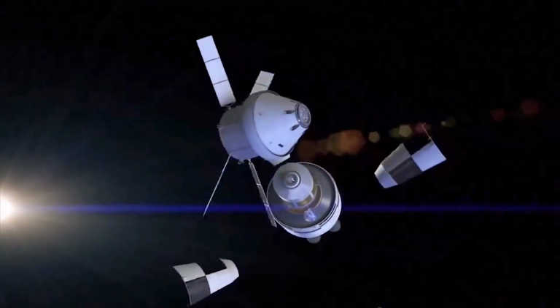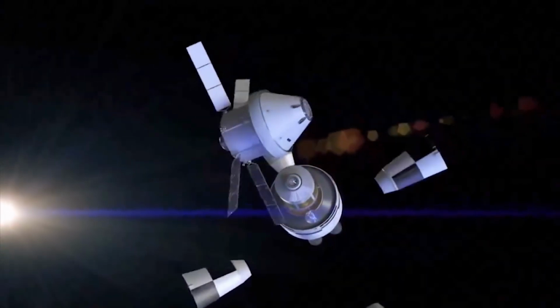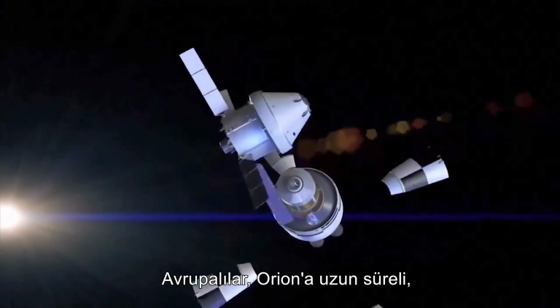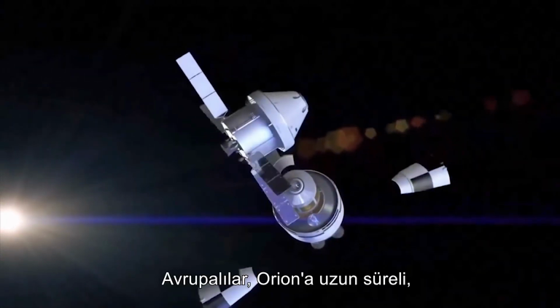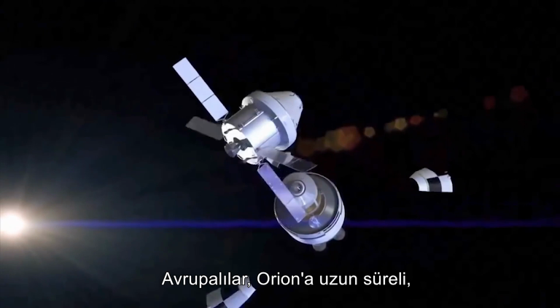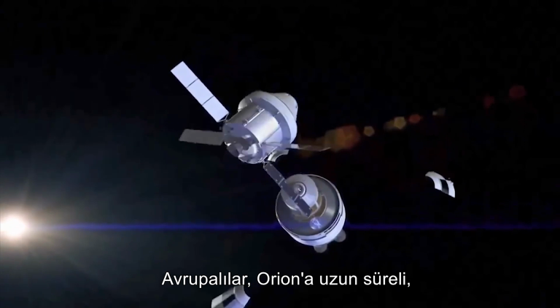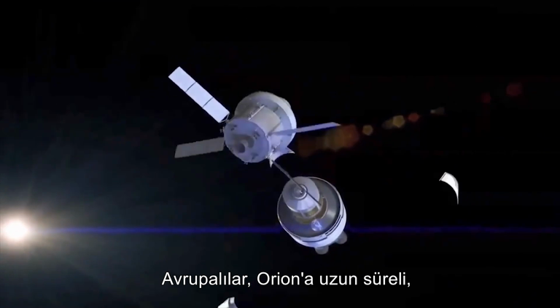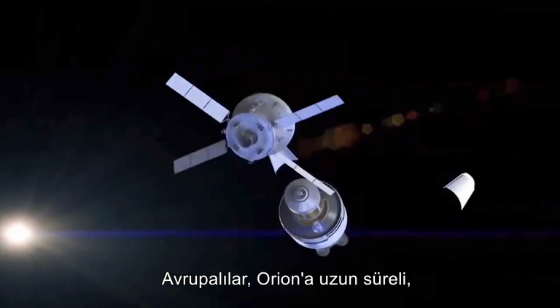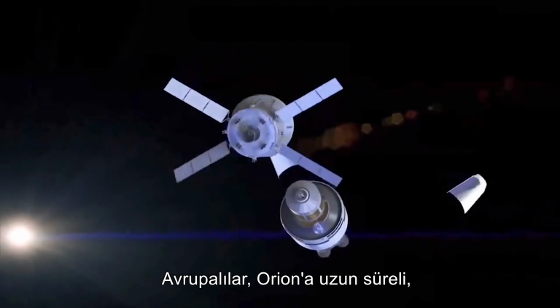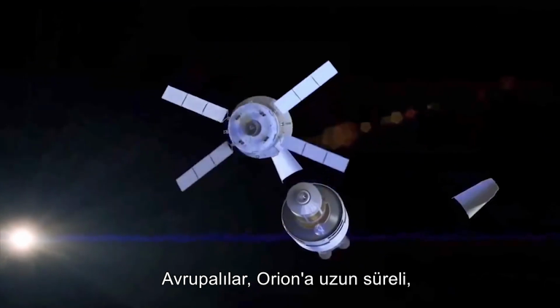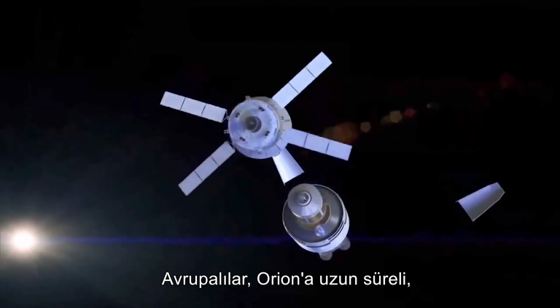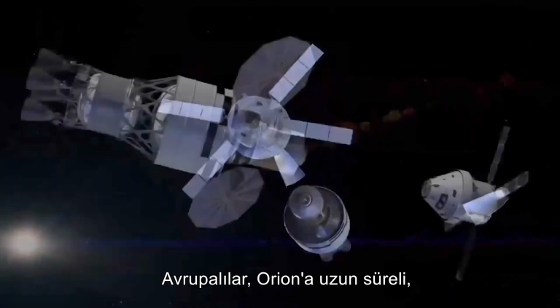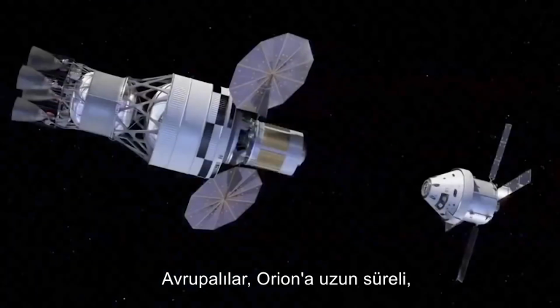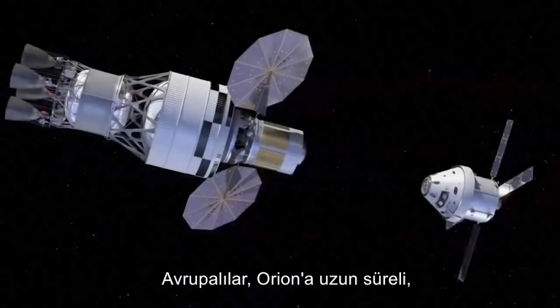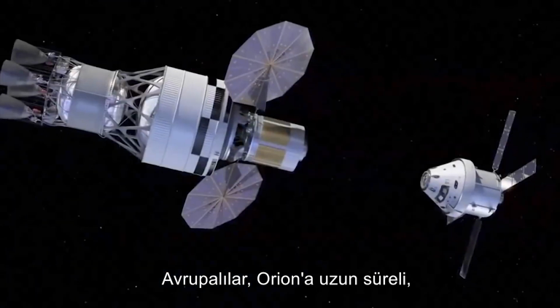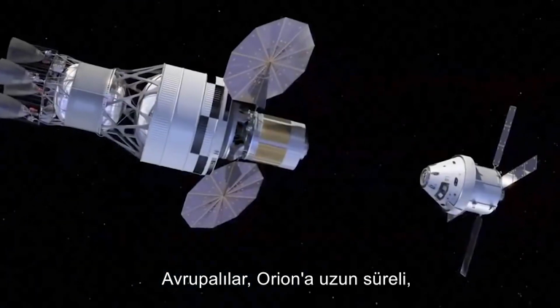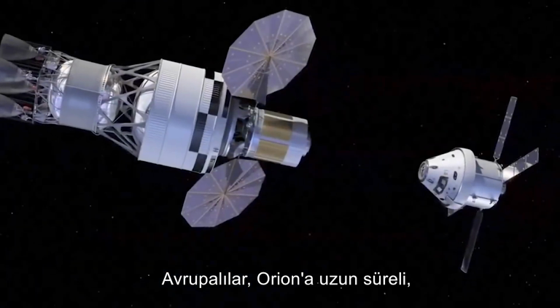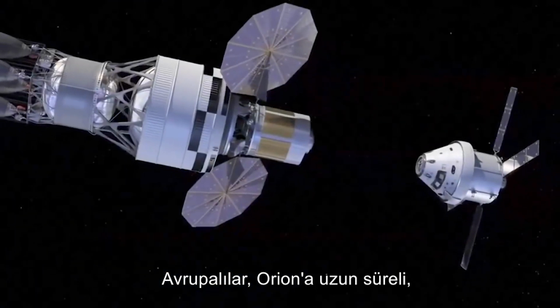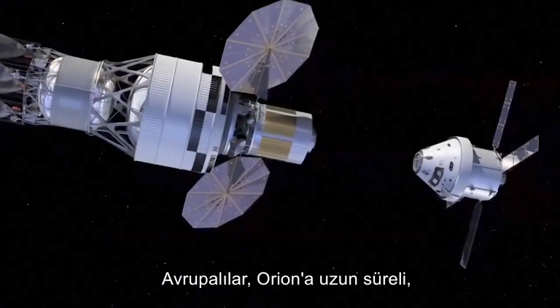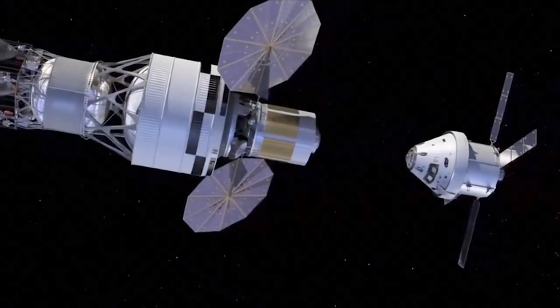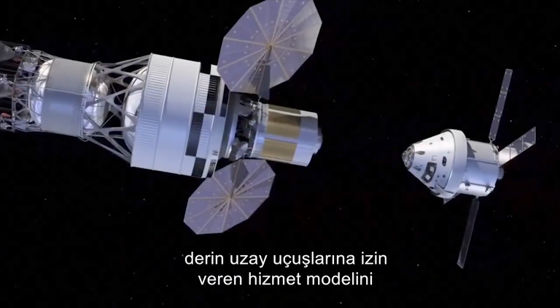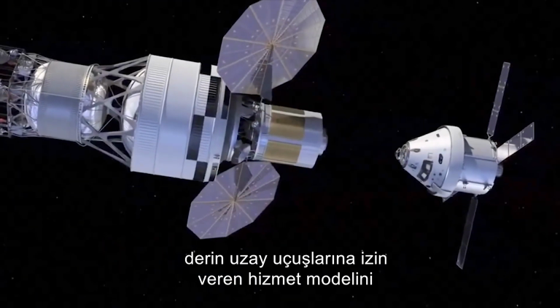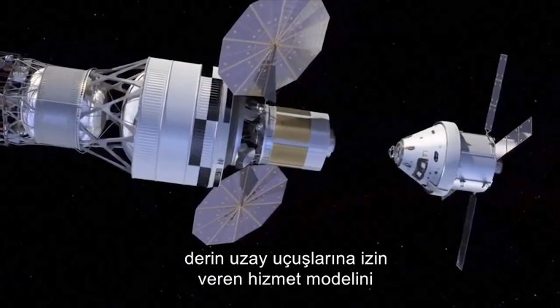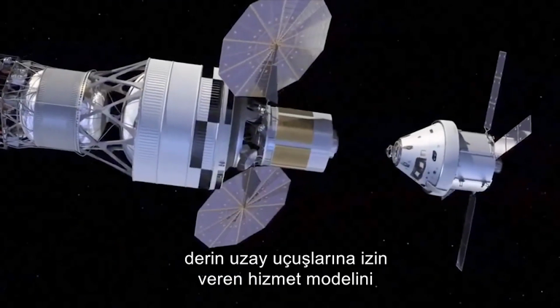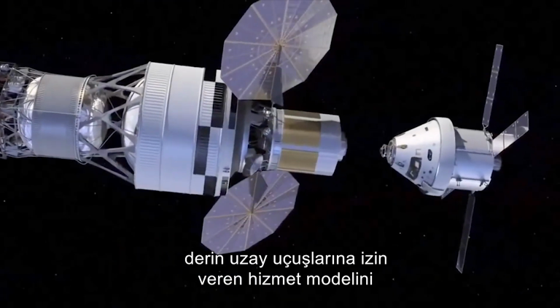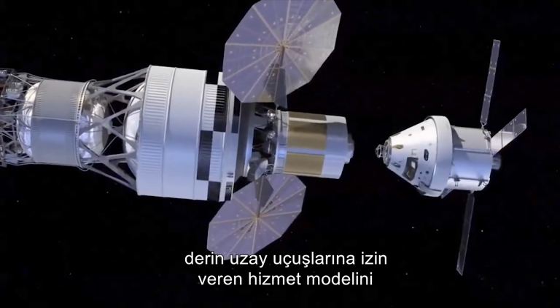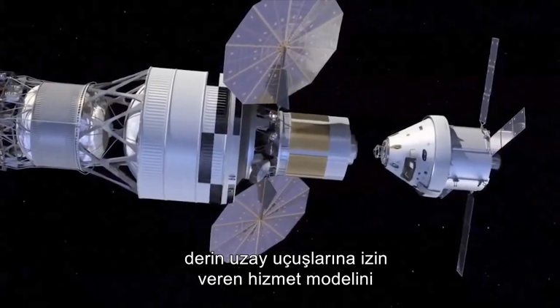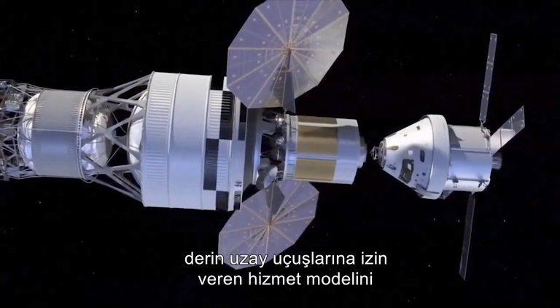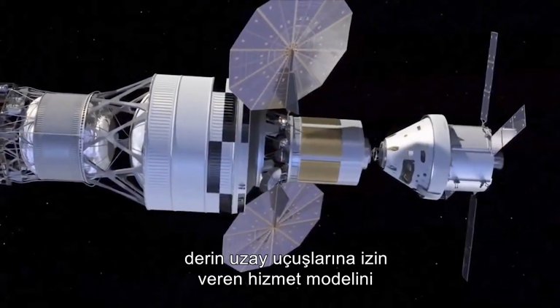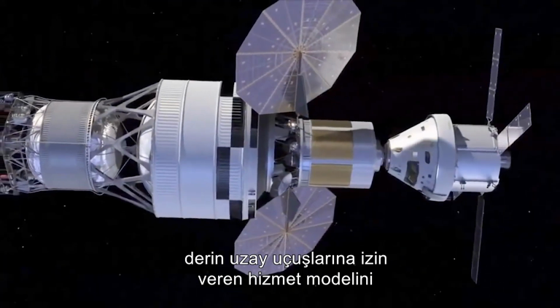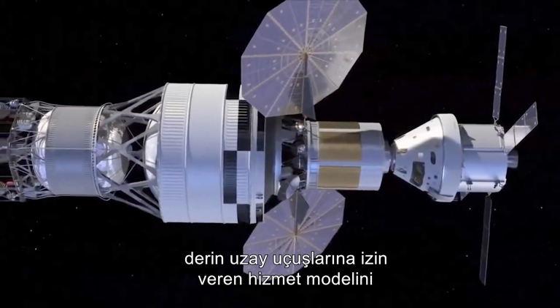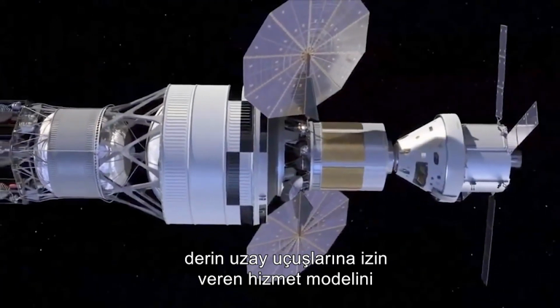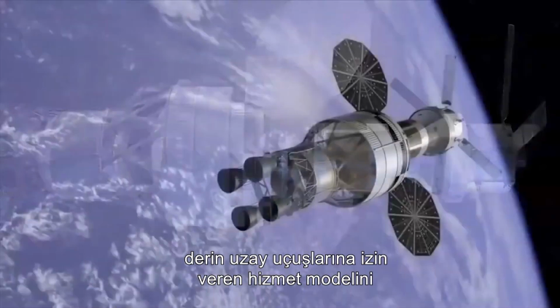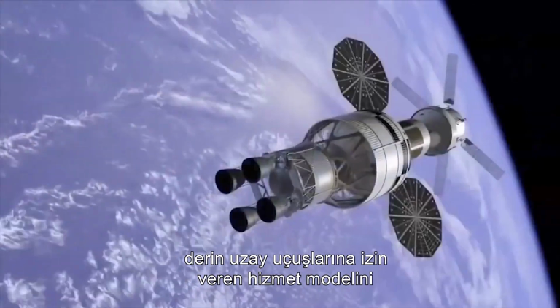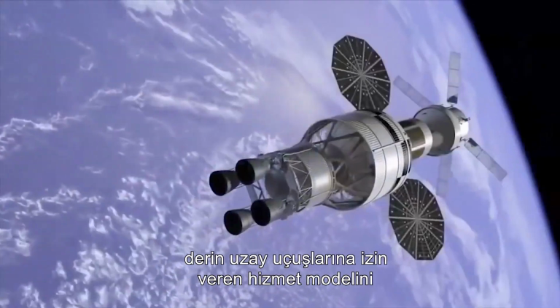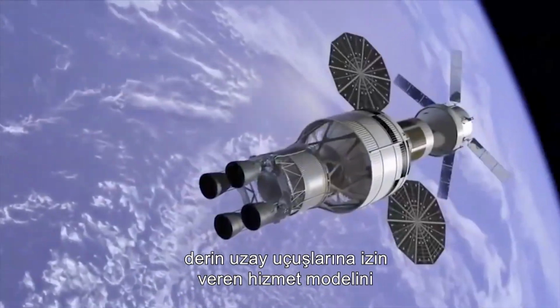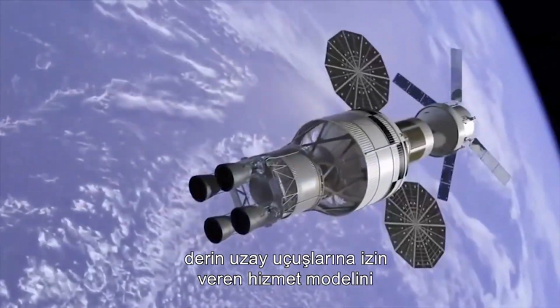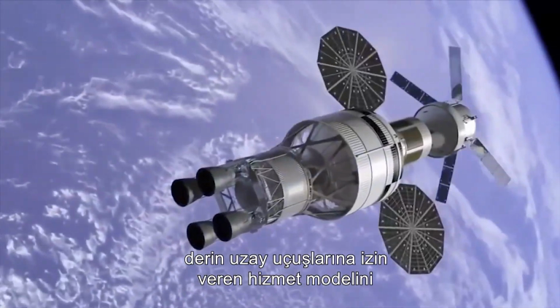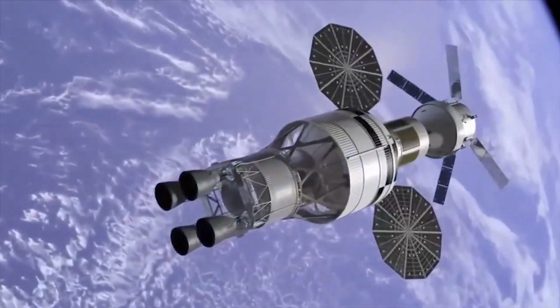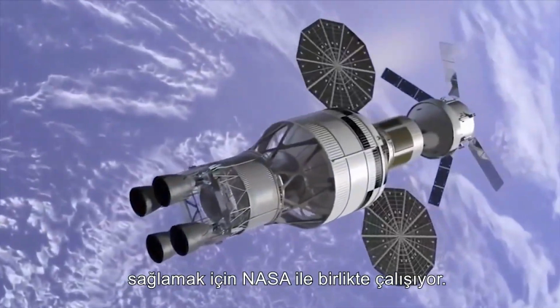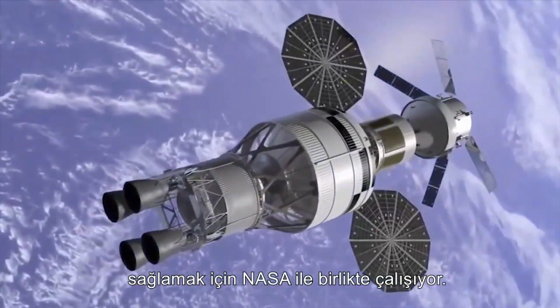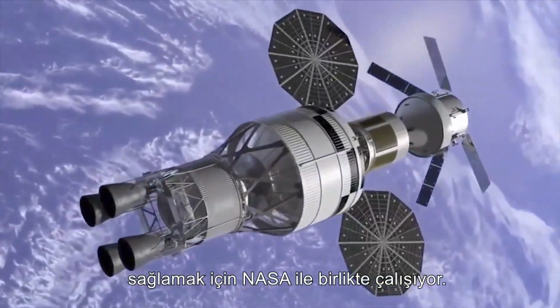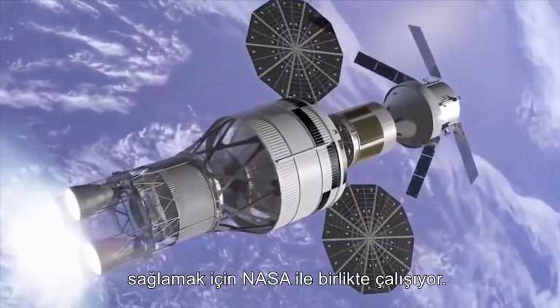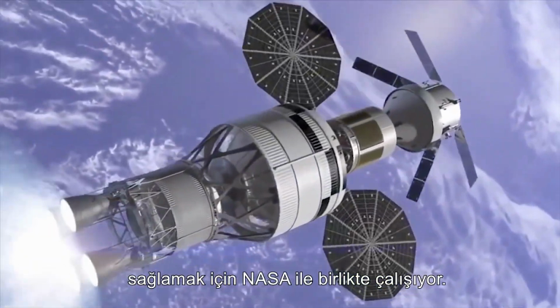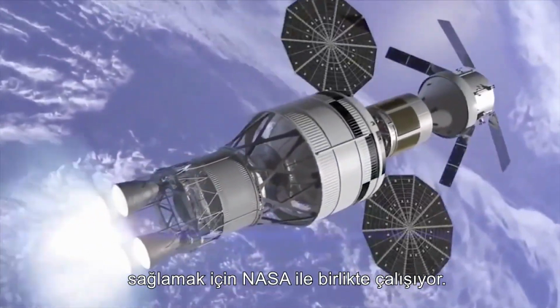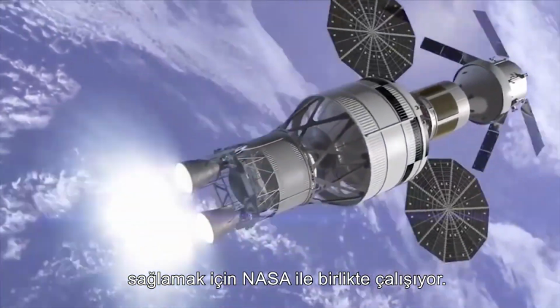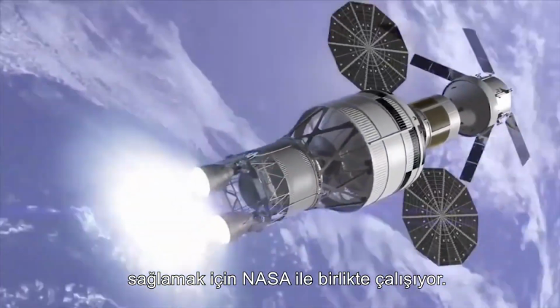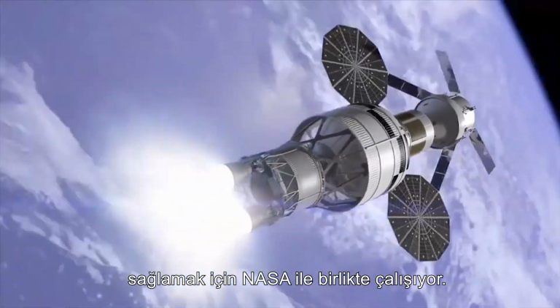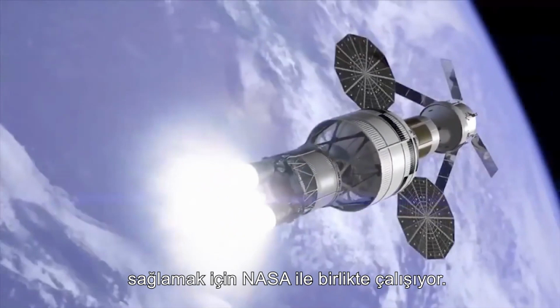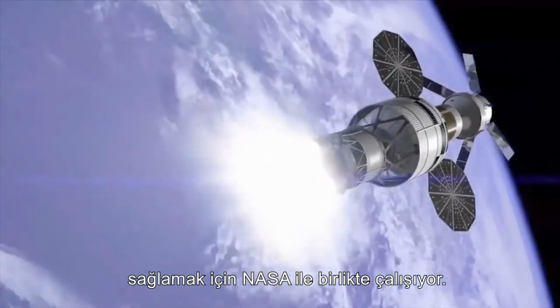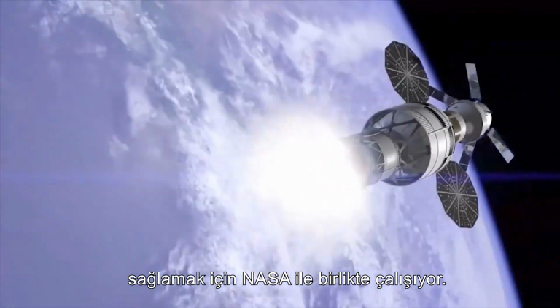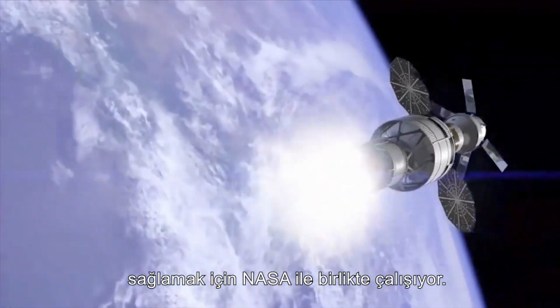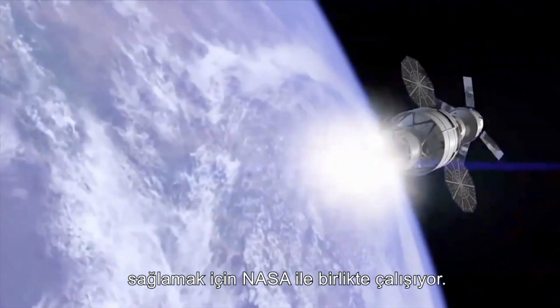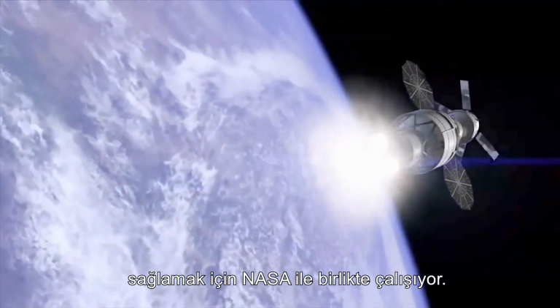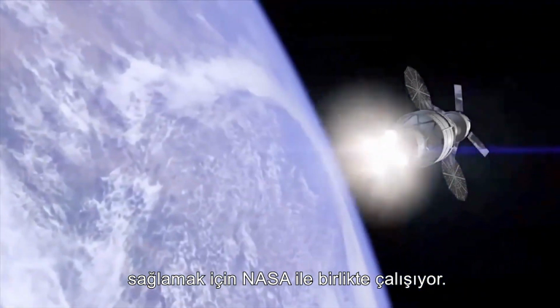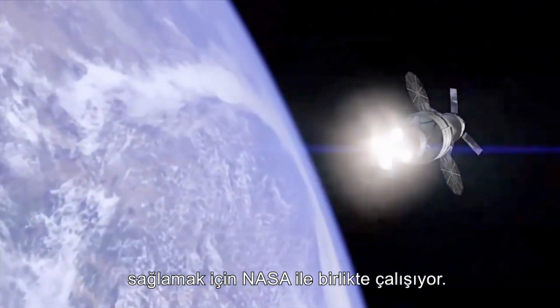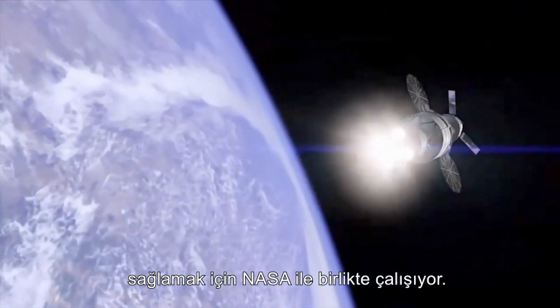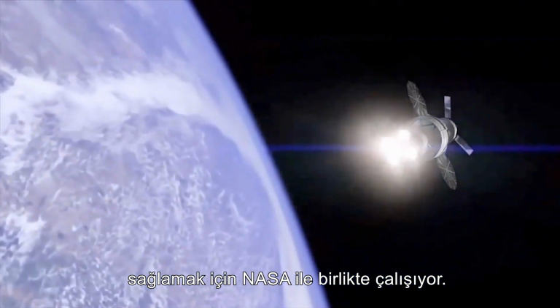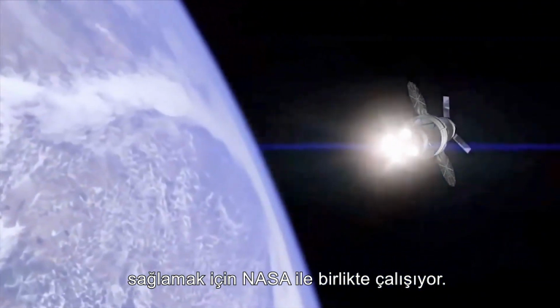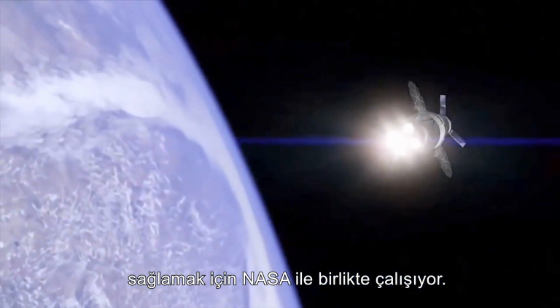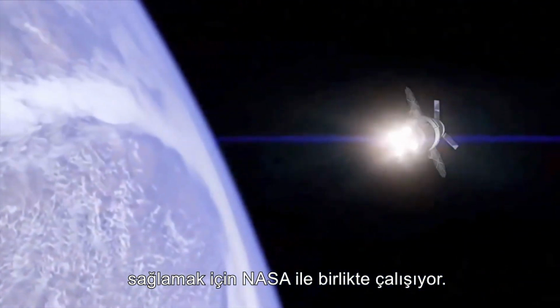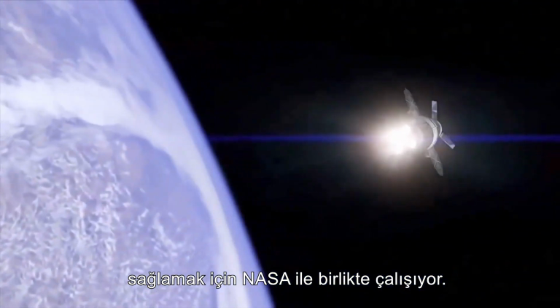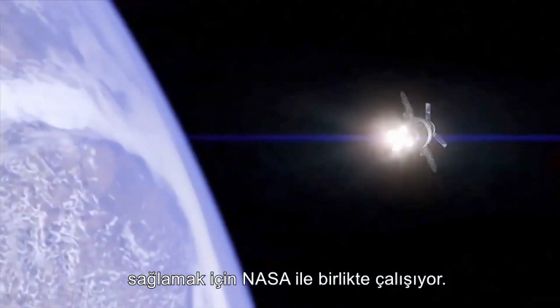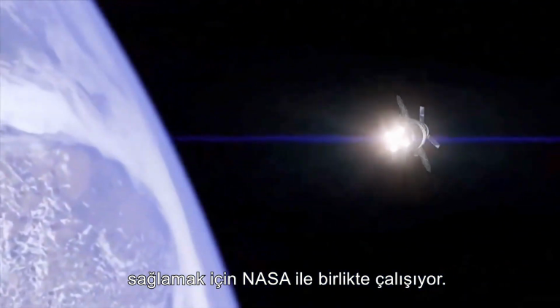The Europeans are teaming up with NASA, providing the service module for Orion, allowing for long-duration, deep-space flights.